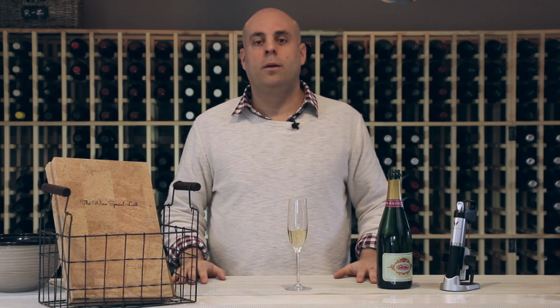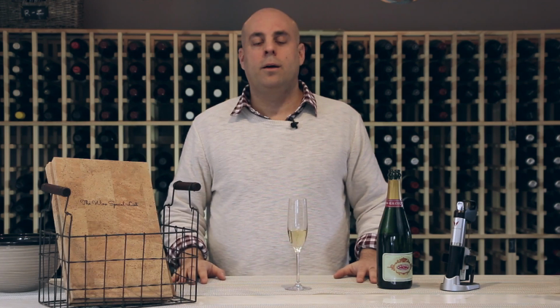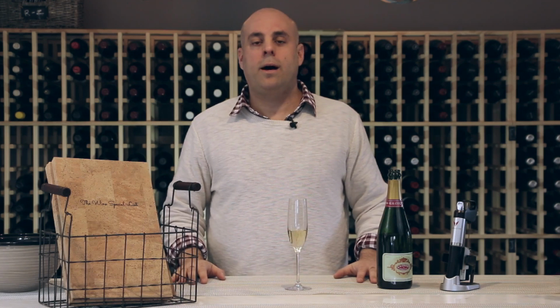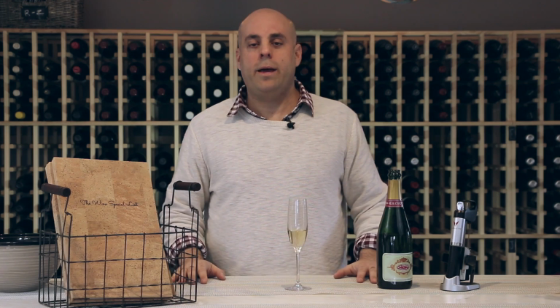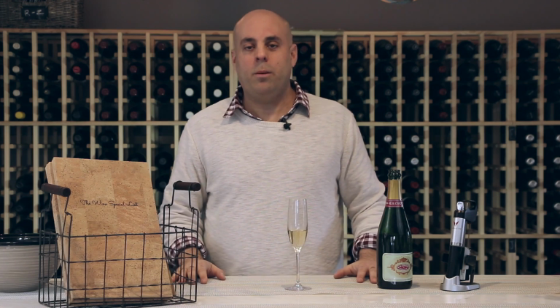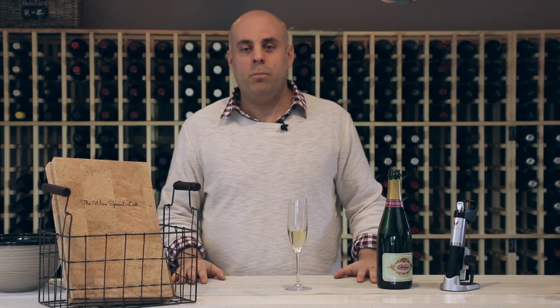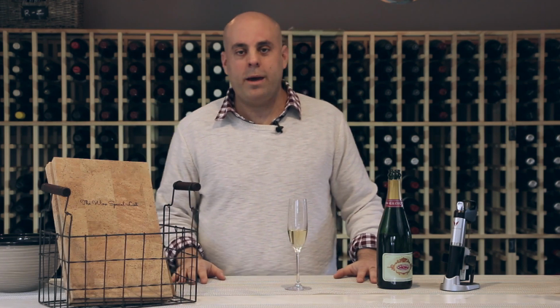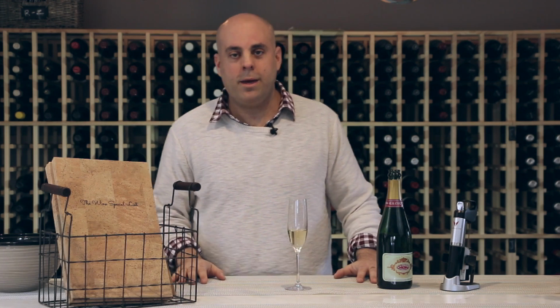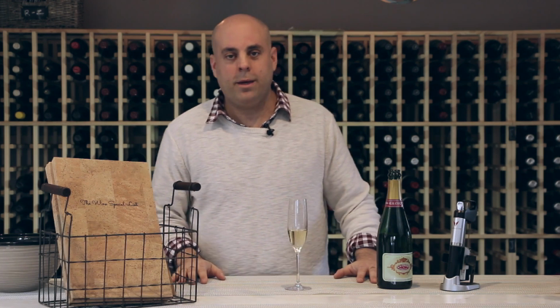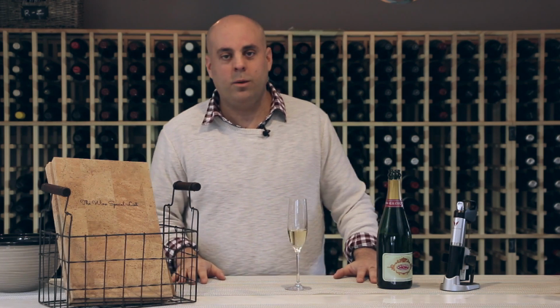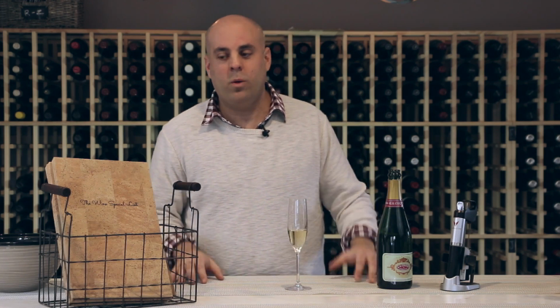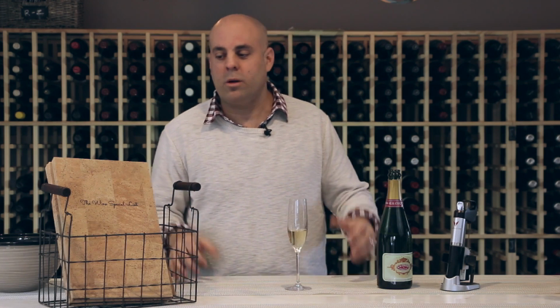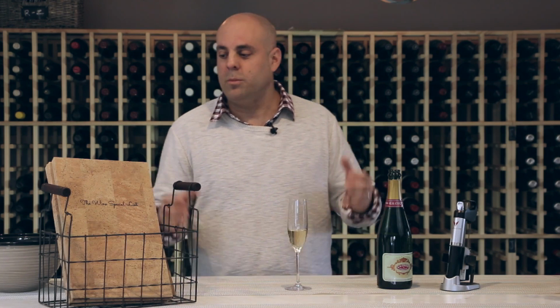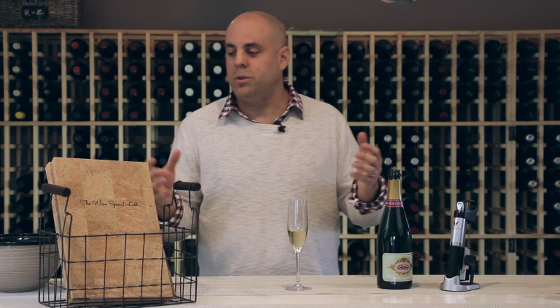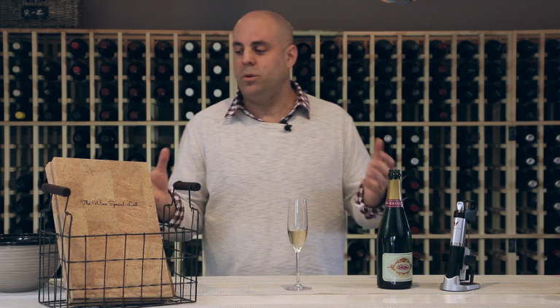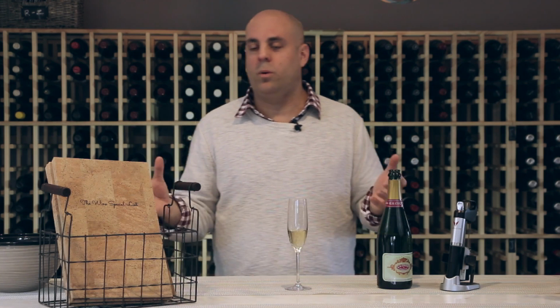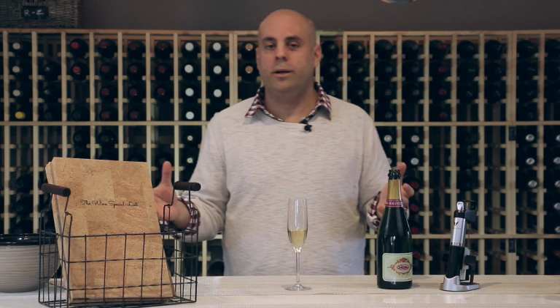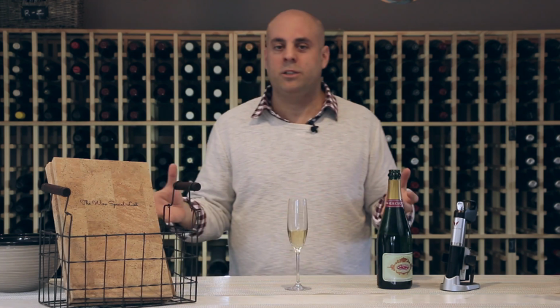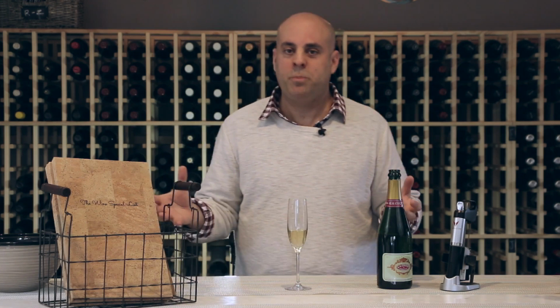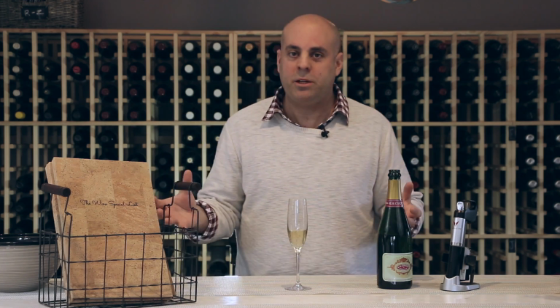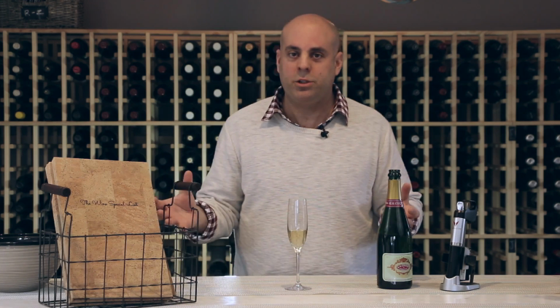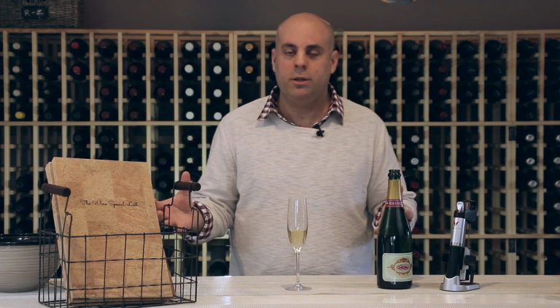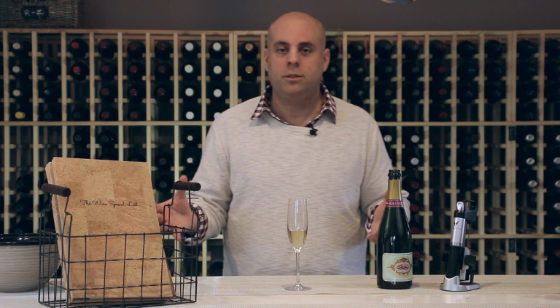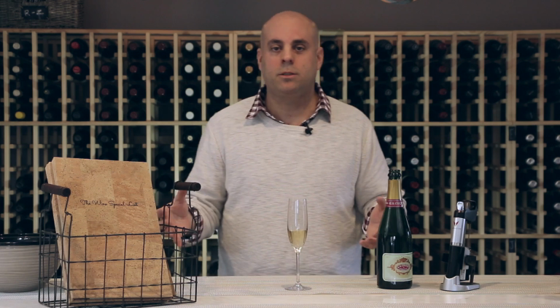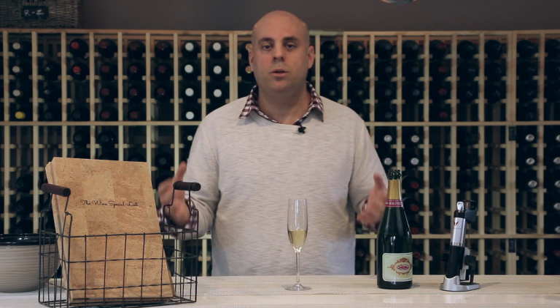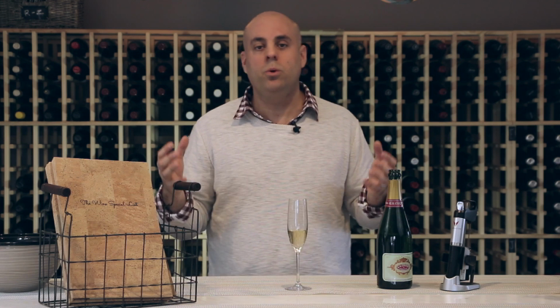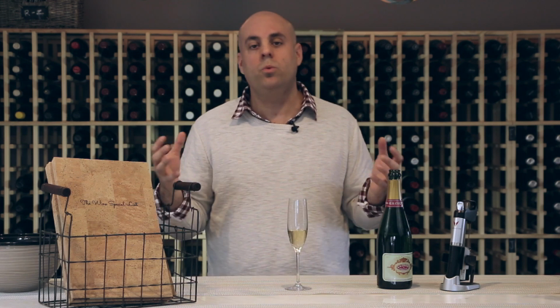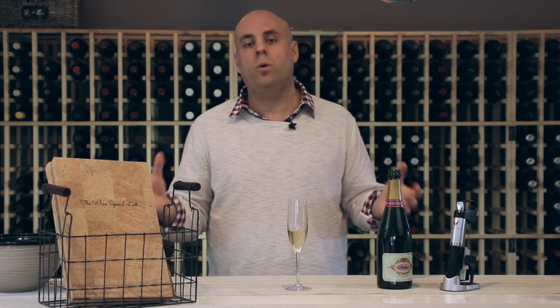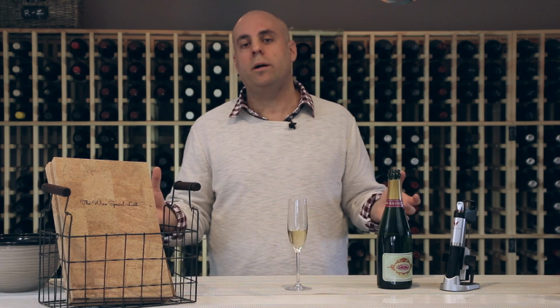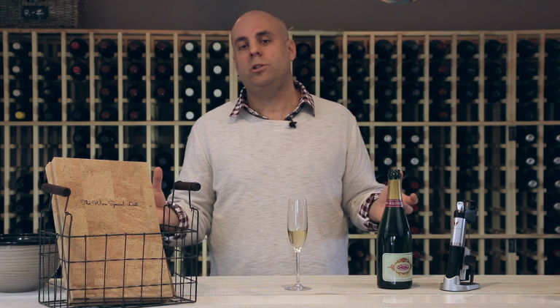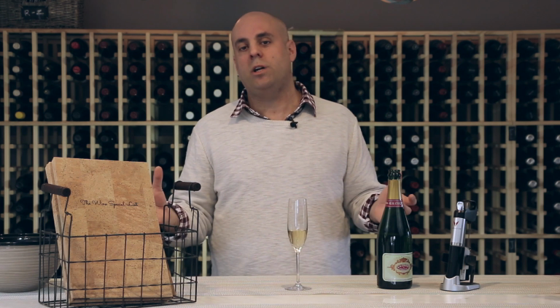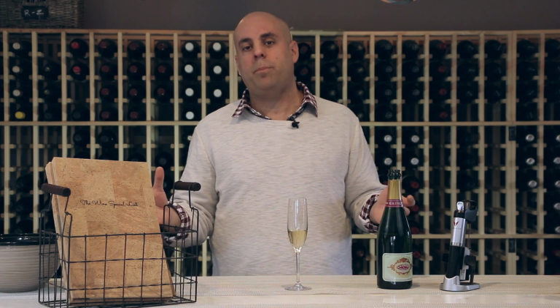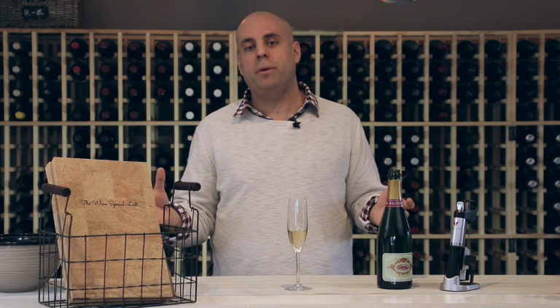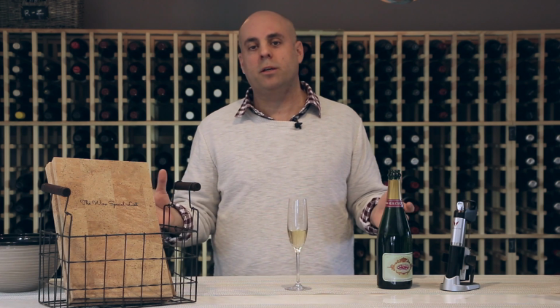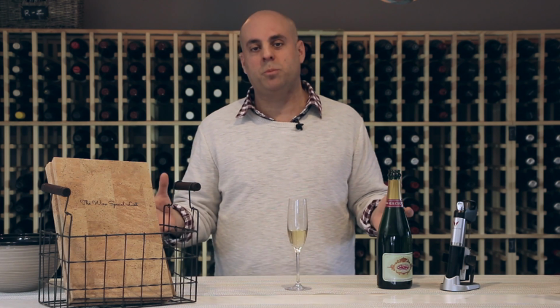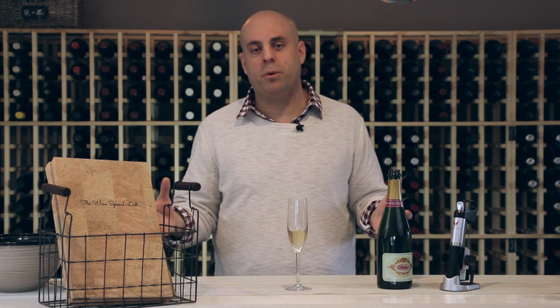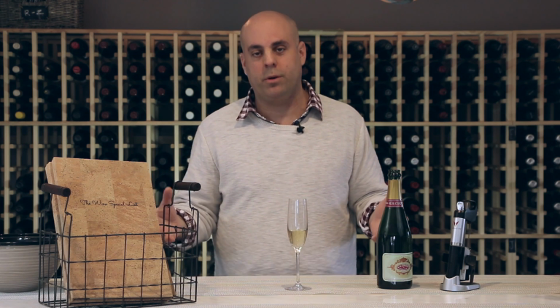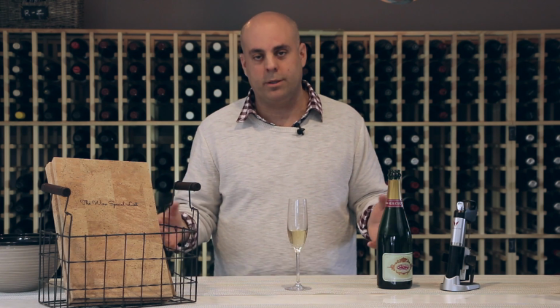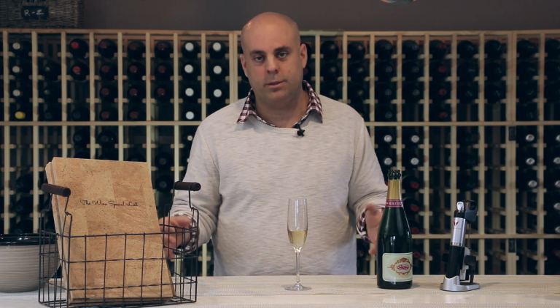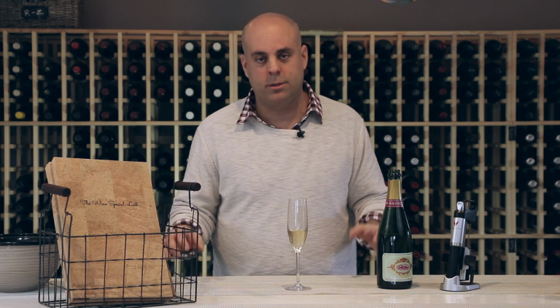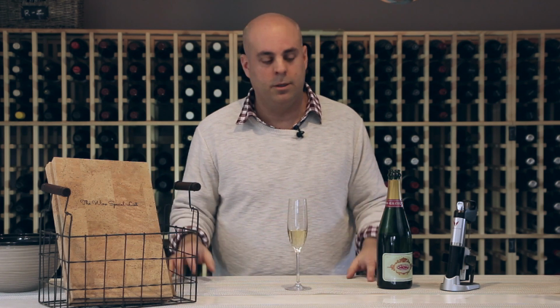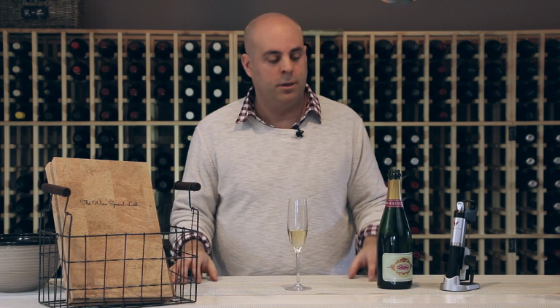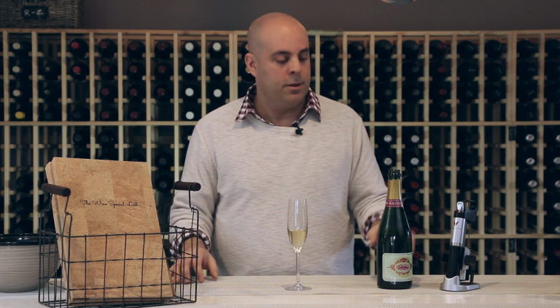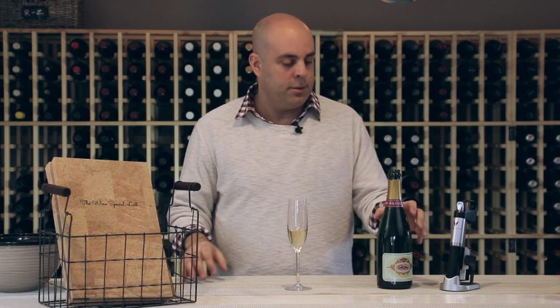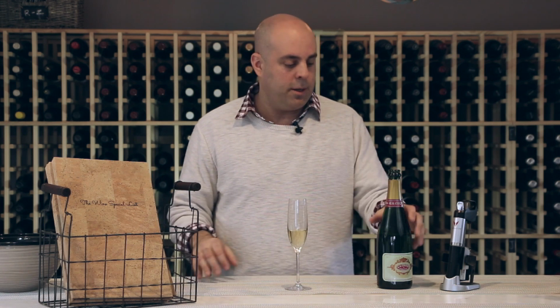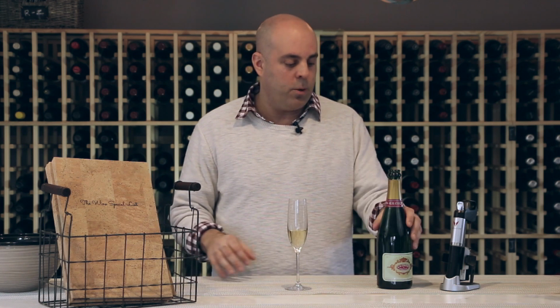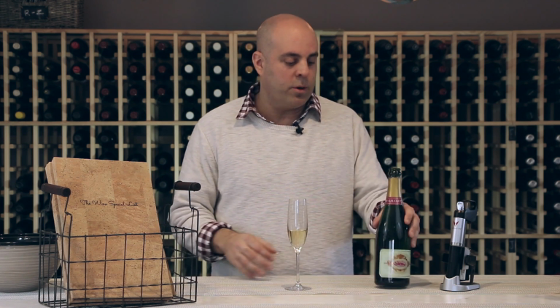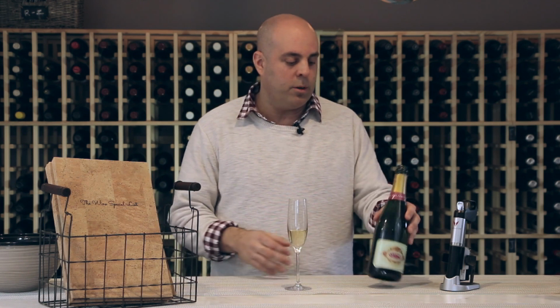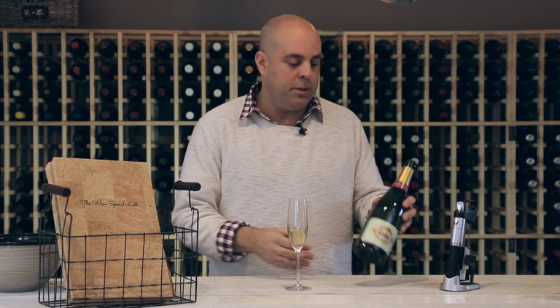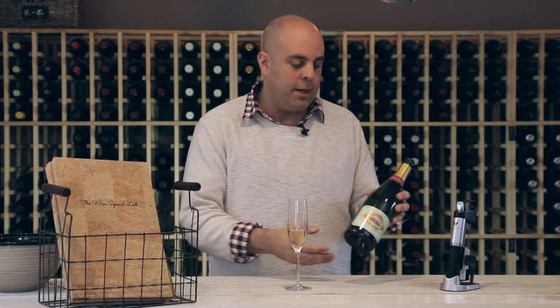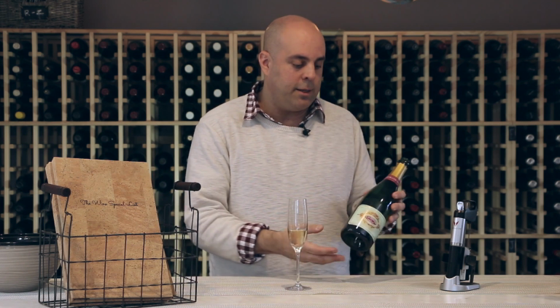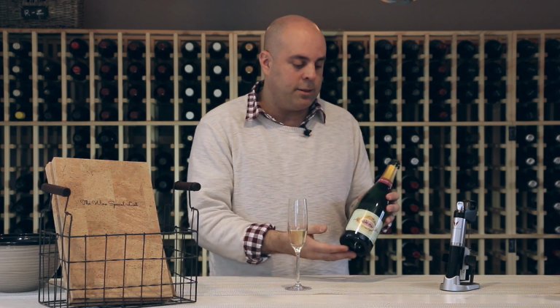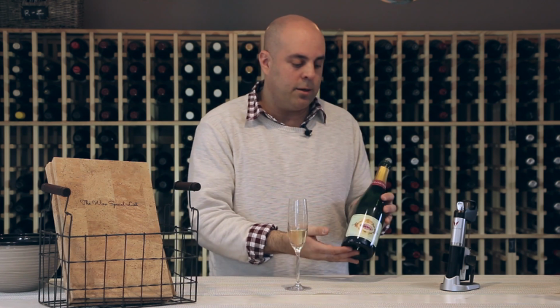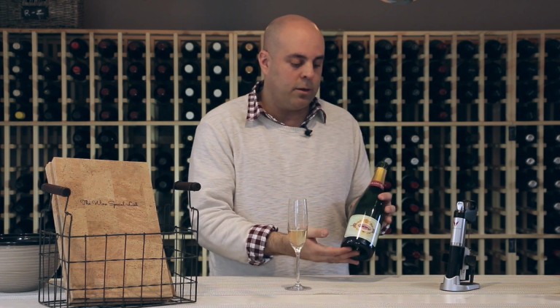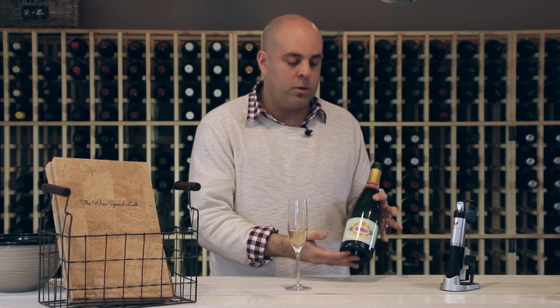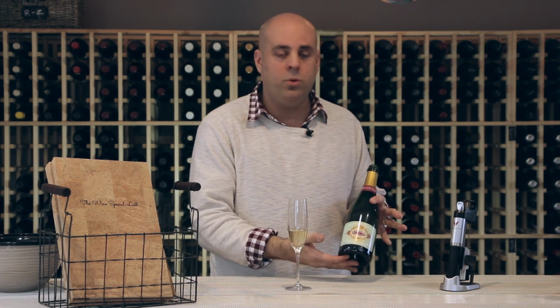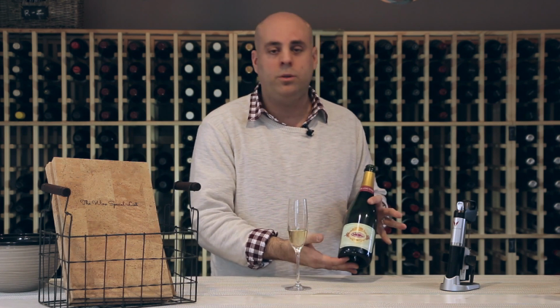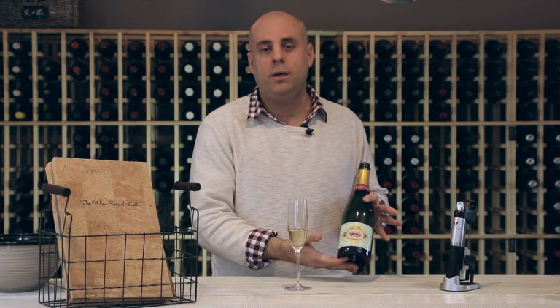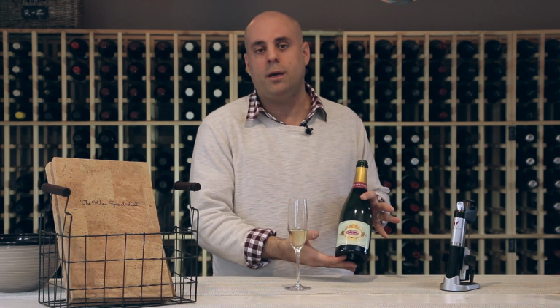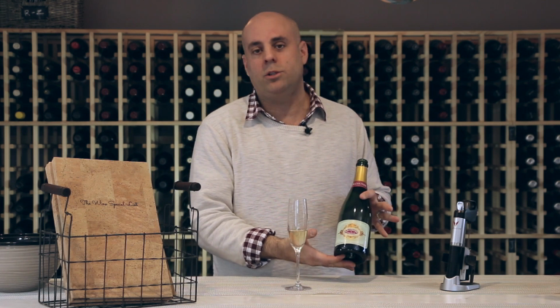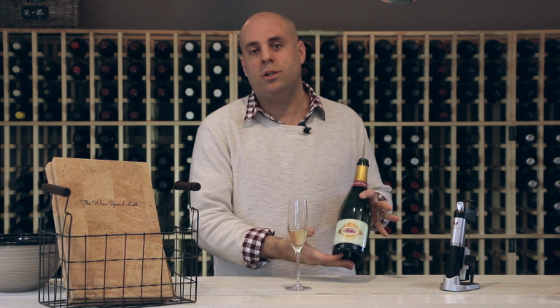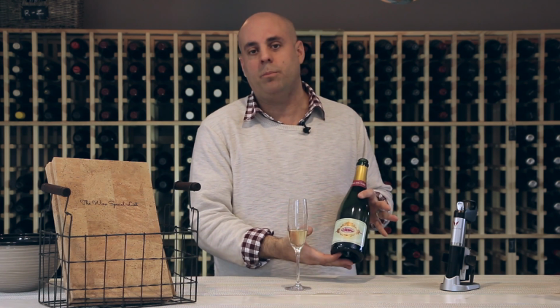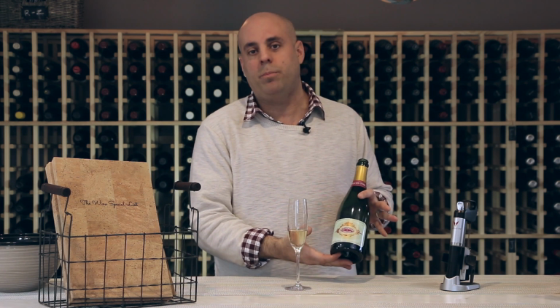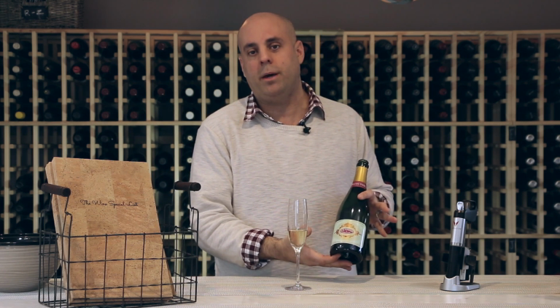Hi, I'm Mike and welcome to The Wine Specialist, the new wine shopping experience. Today we're going to be tasting Coutier champagne.